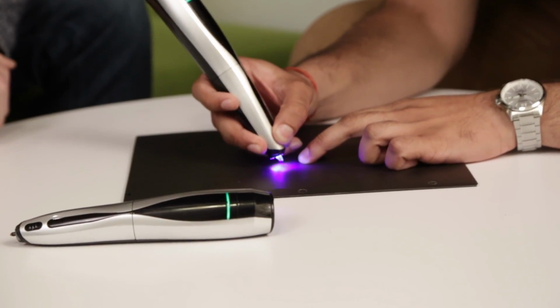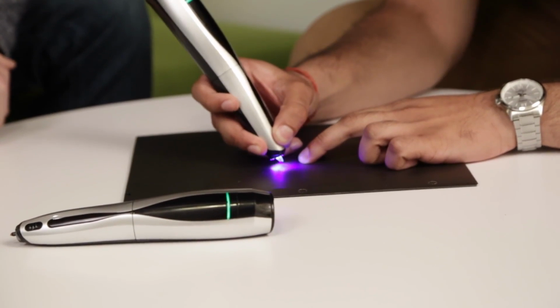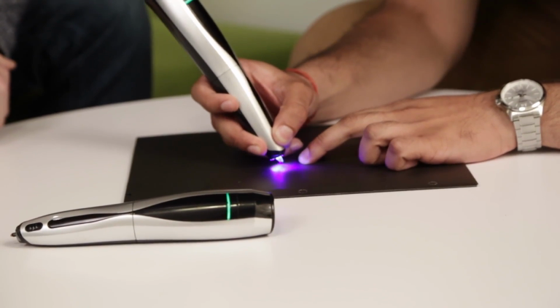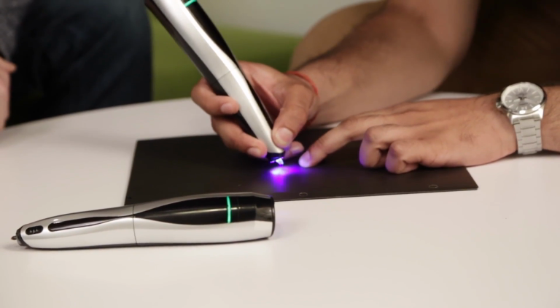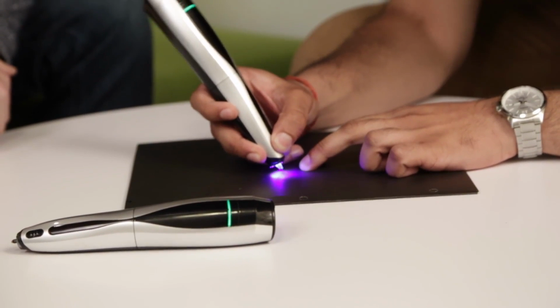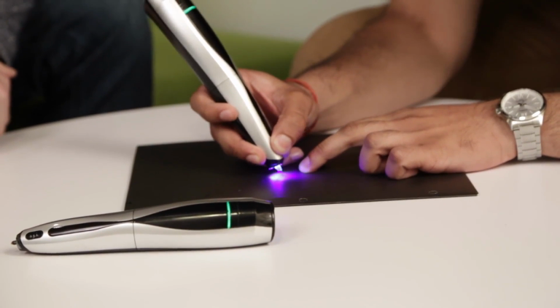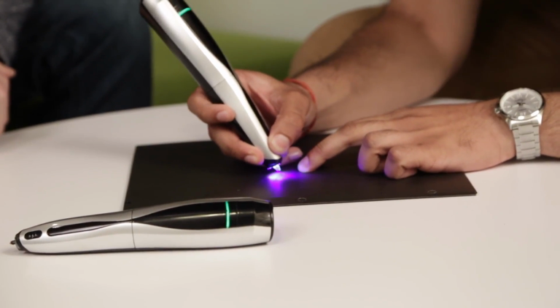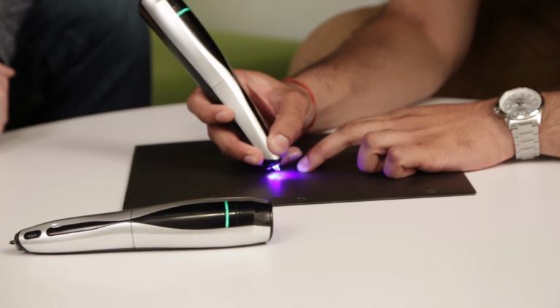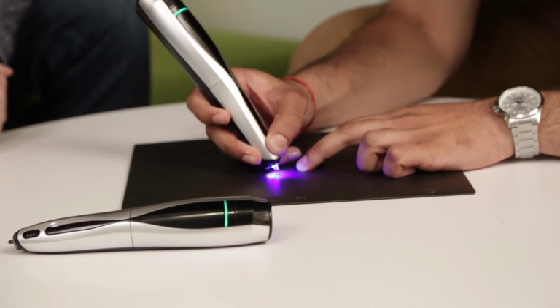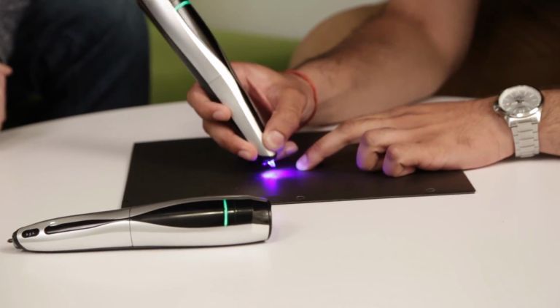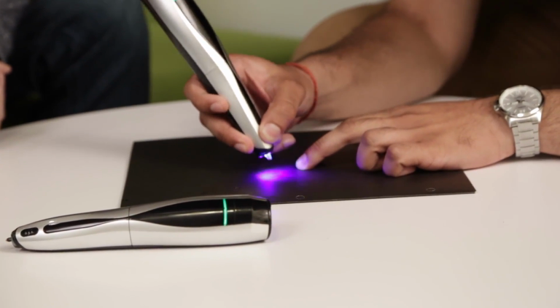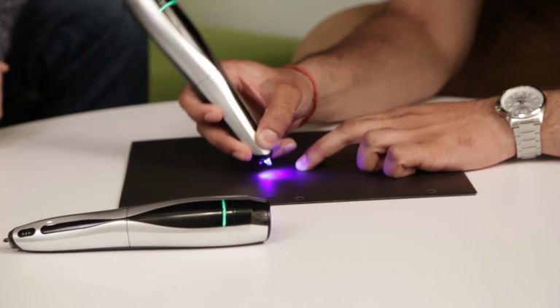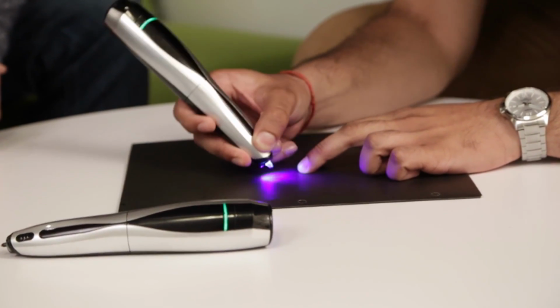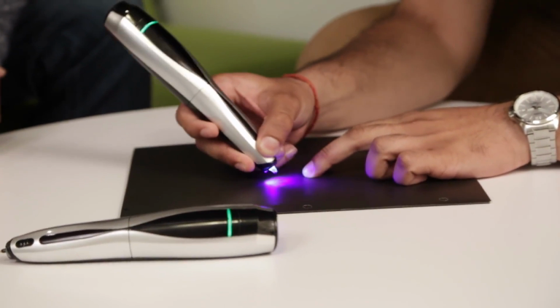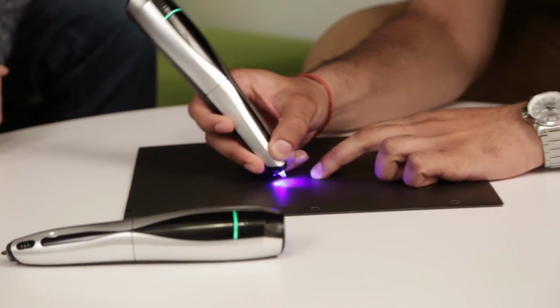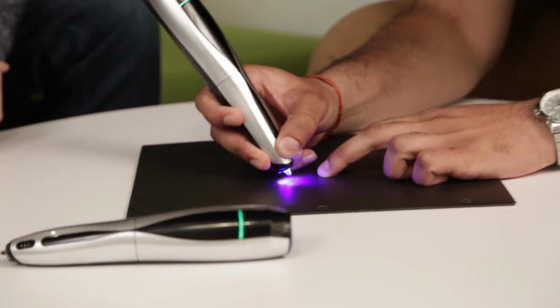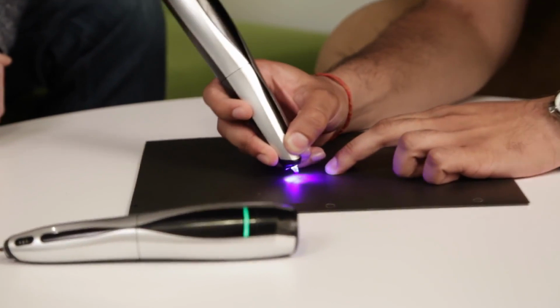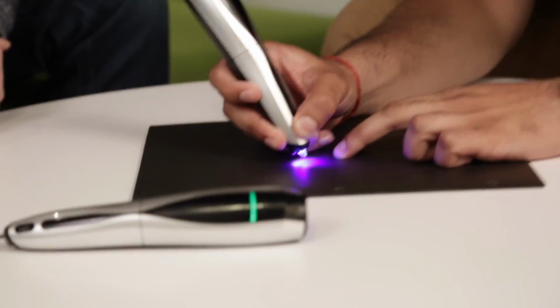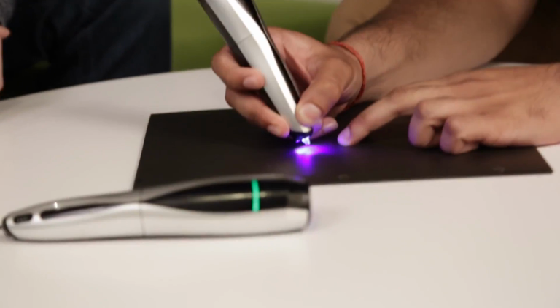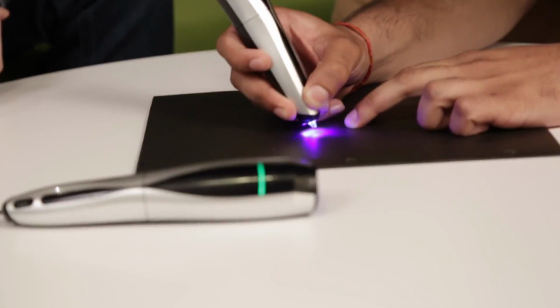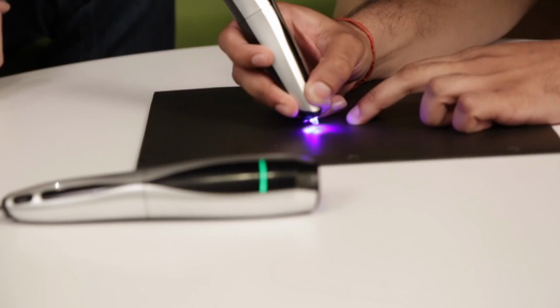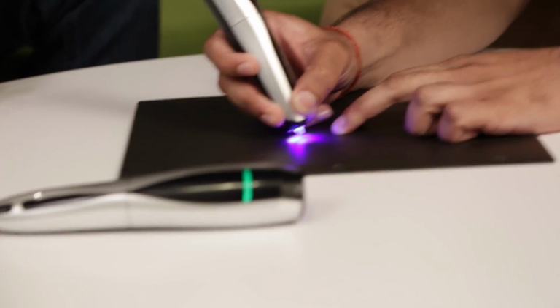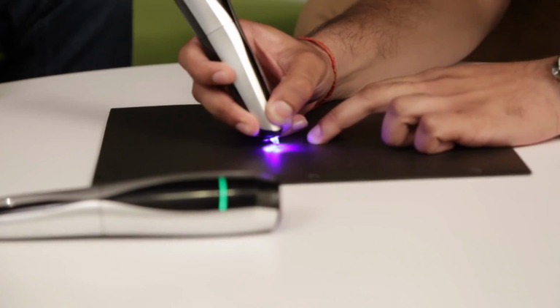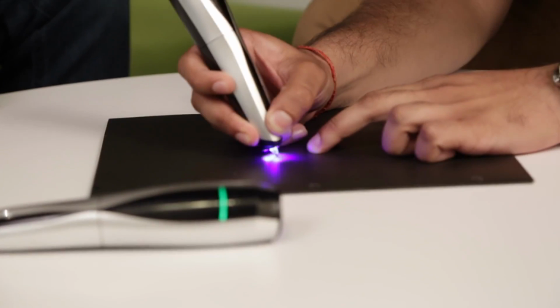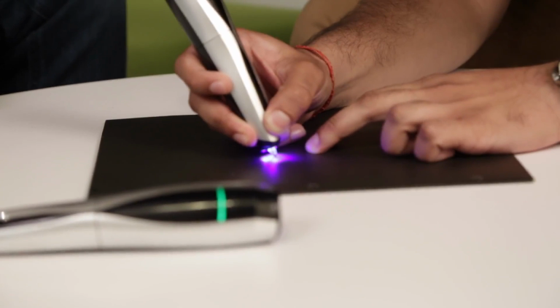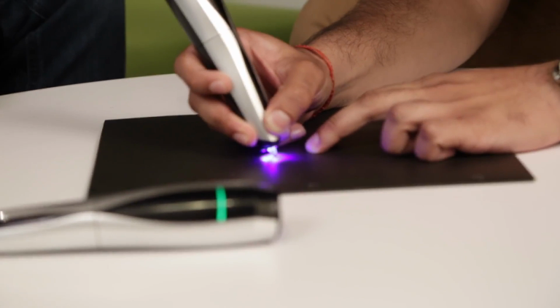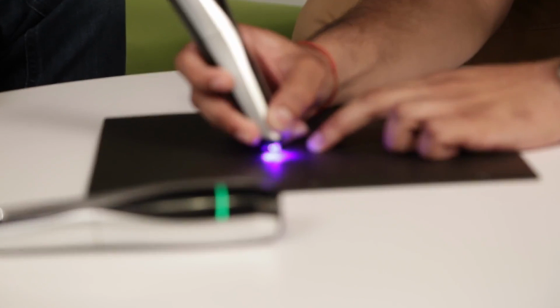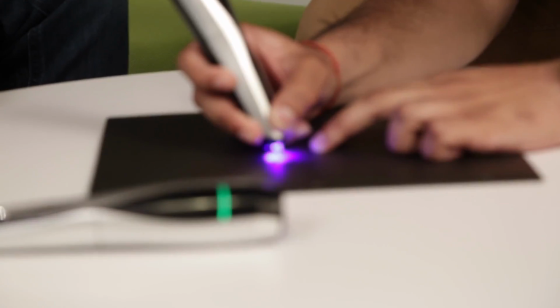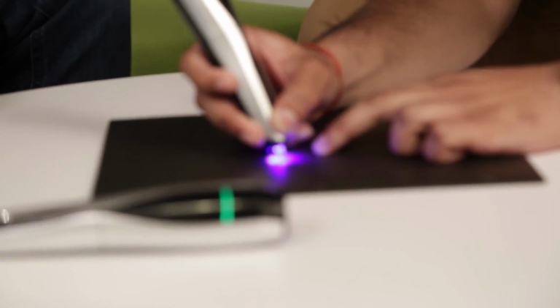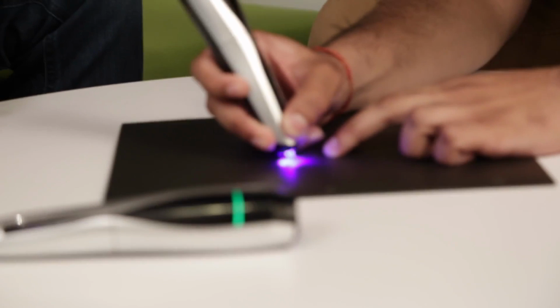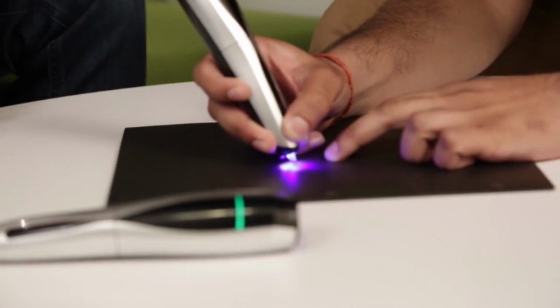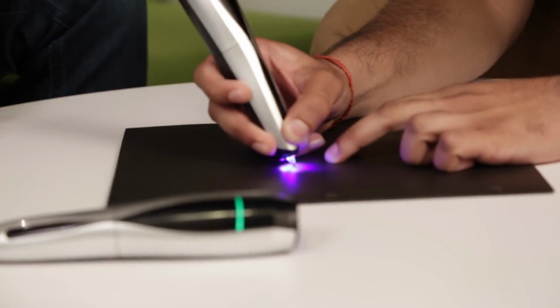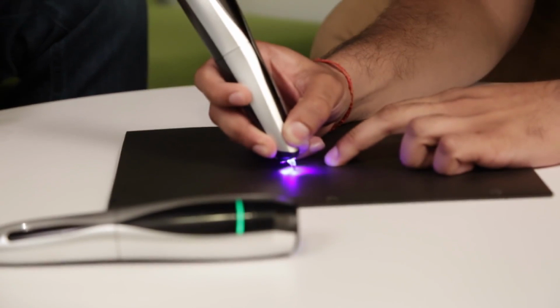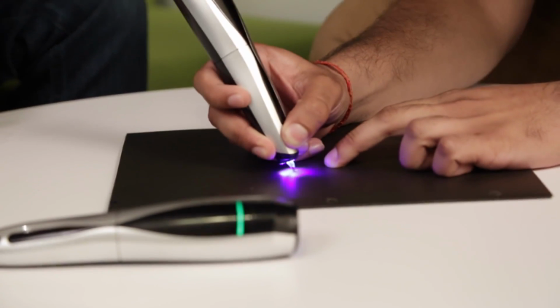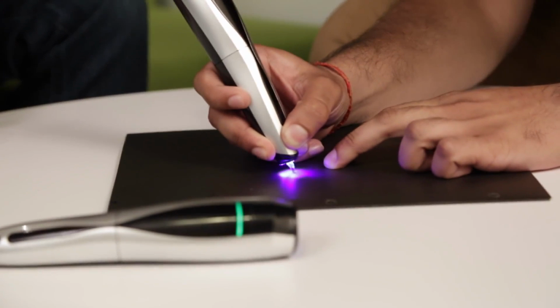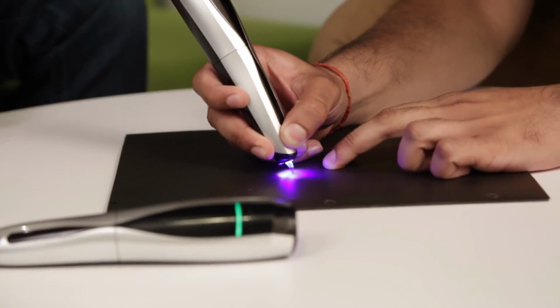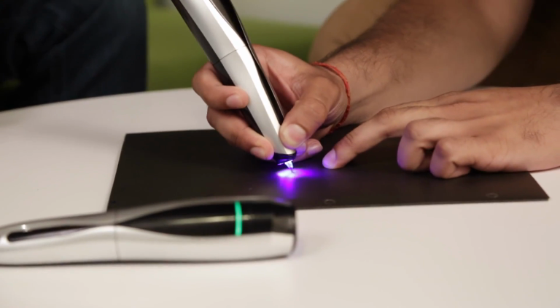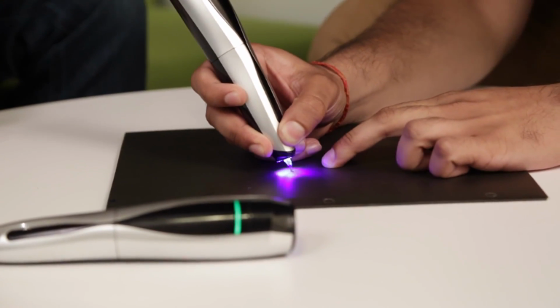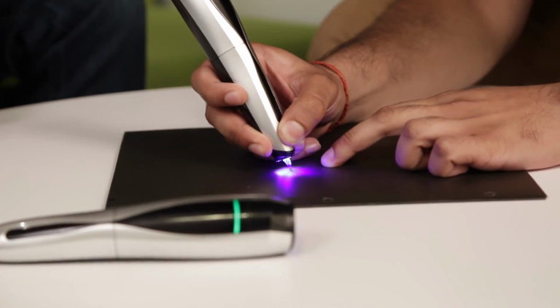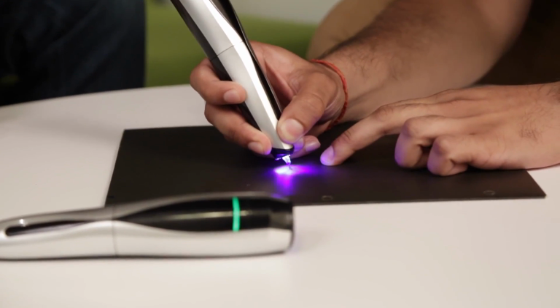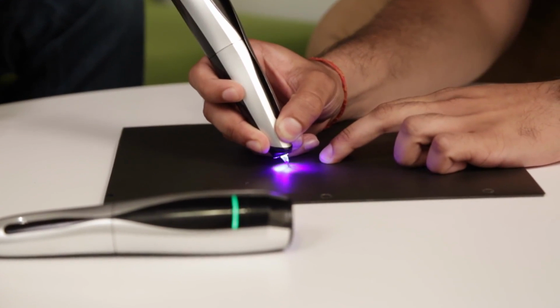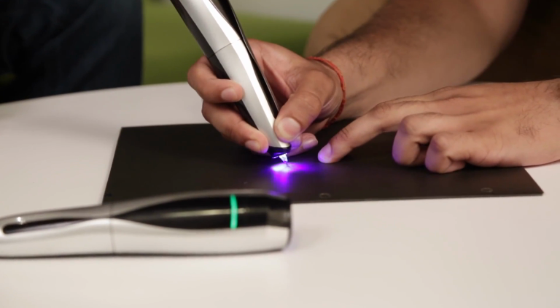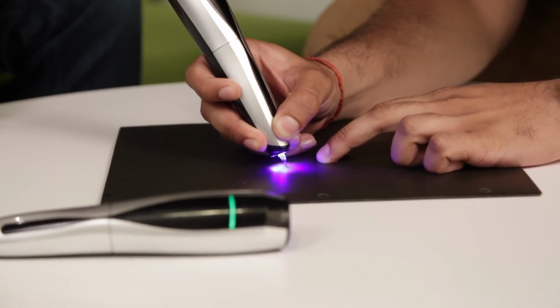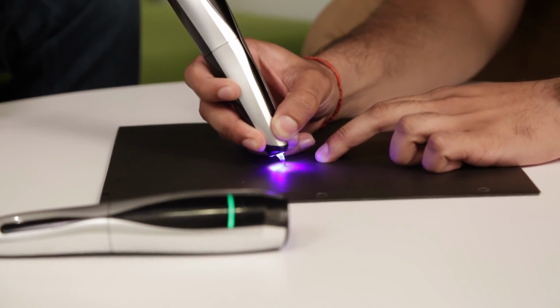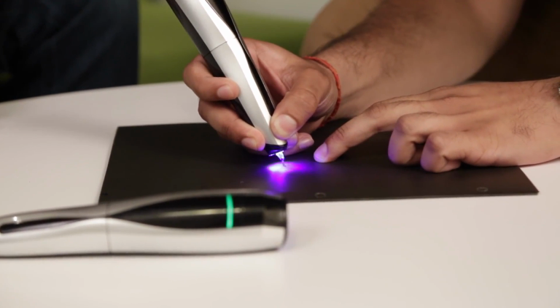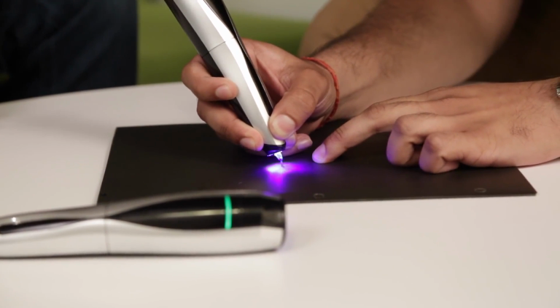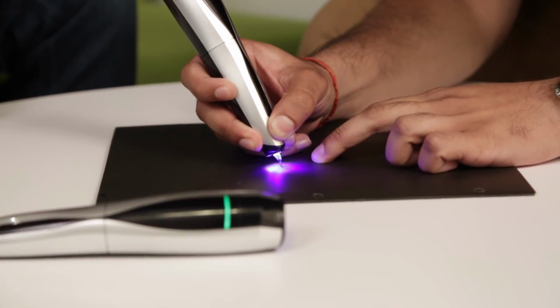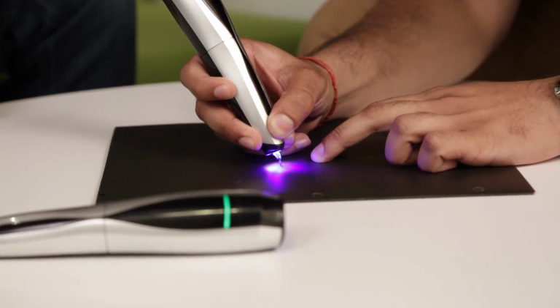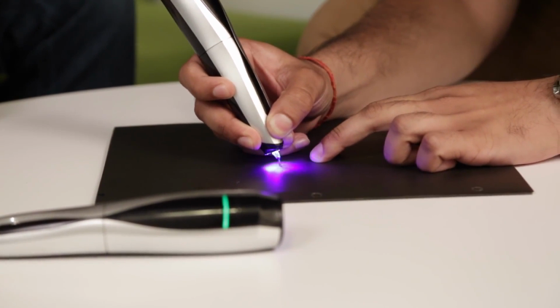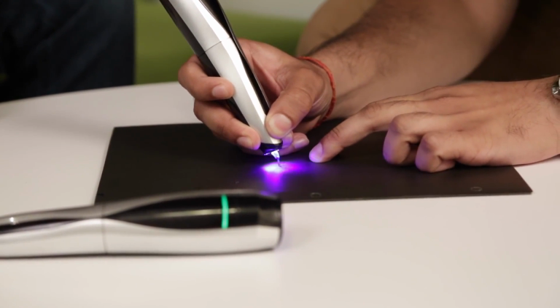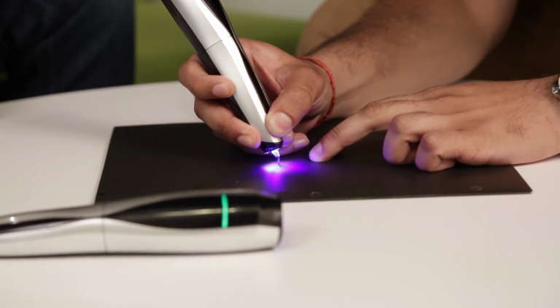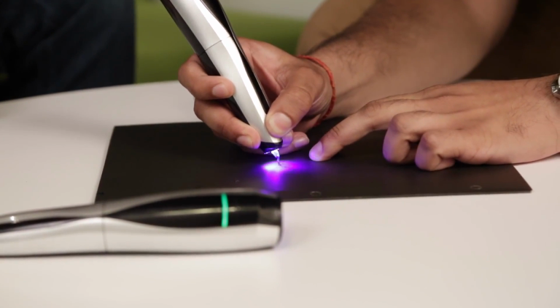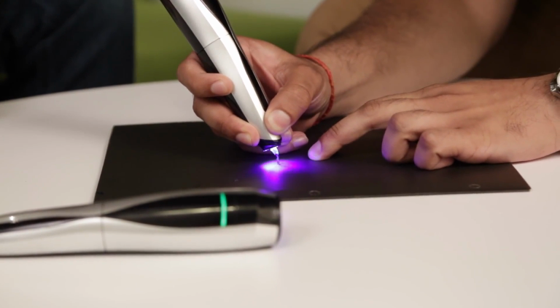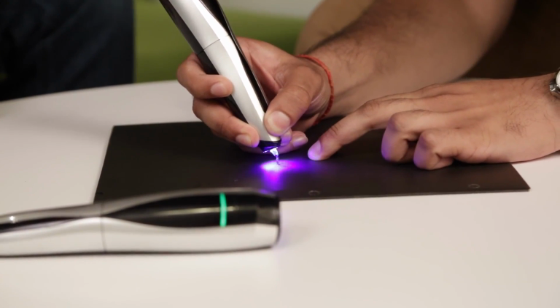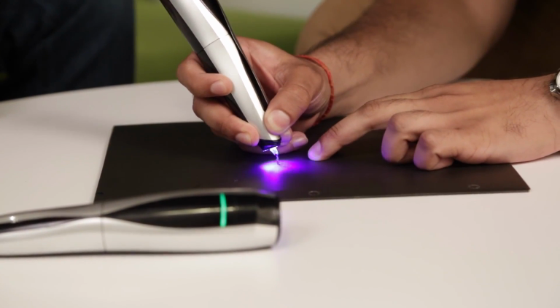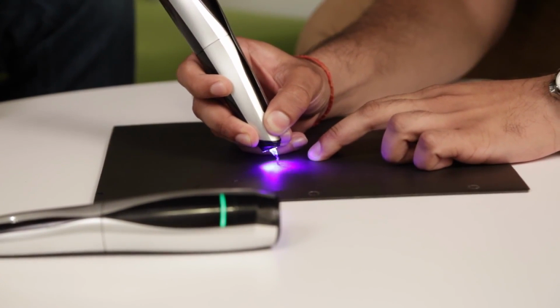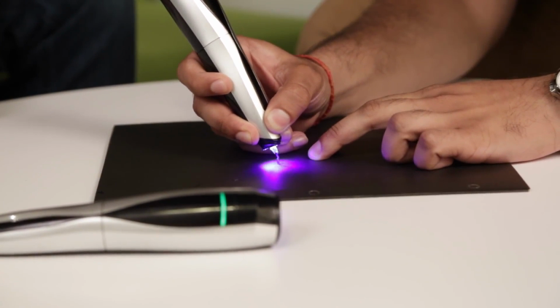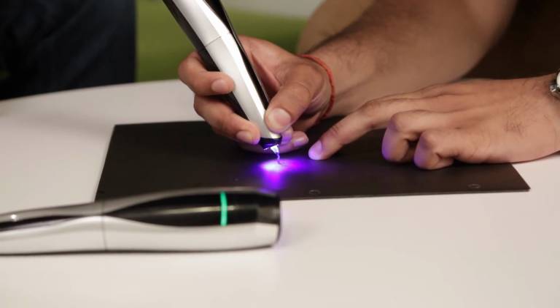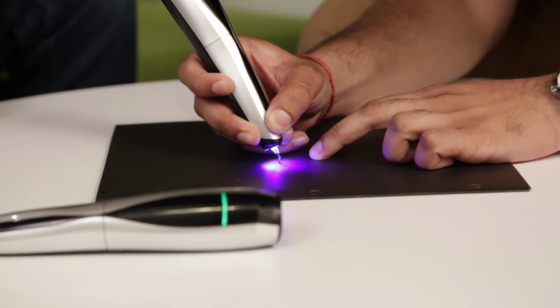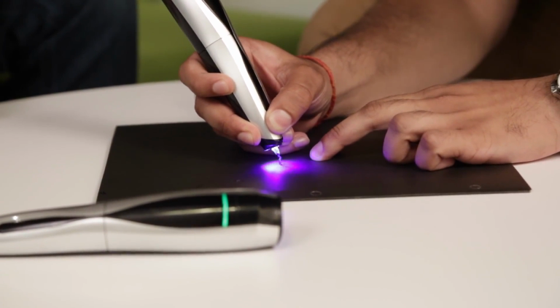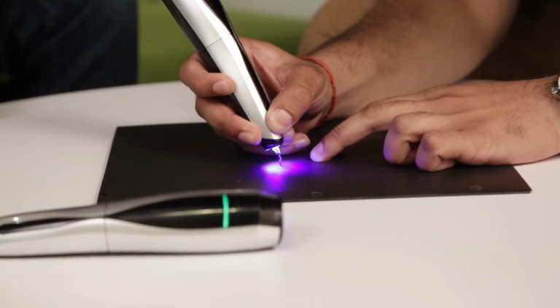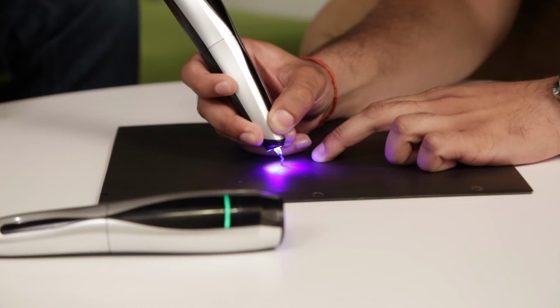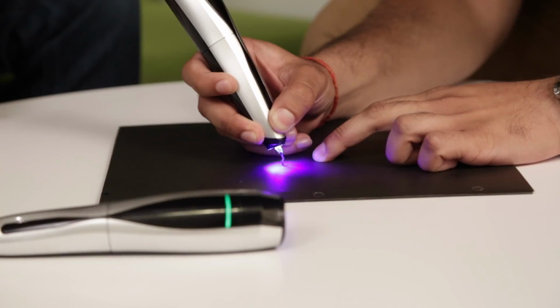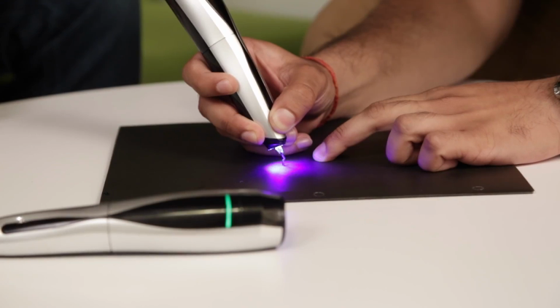The UV light cures the polymer as you draw. You can definitely hear the motor pushing the polymer out.